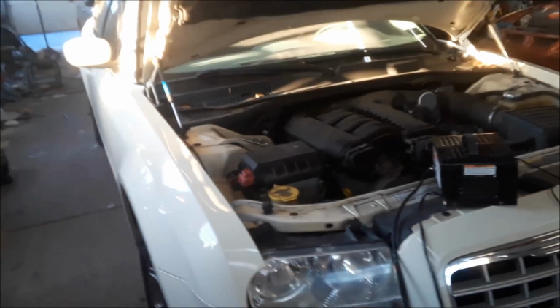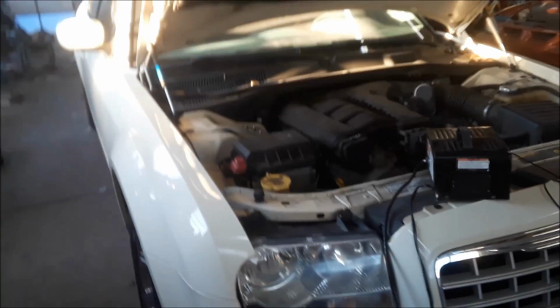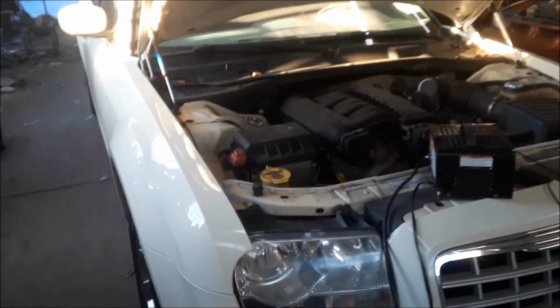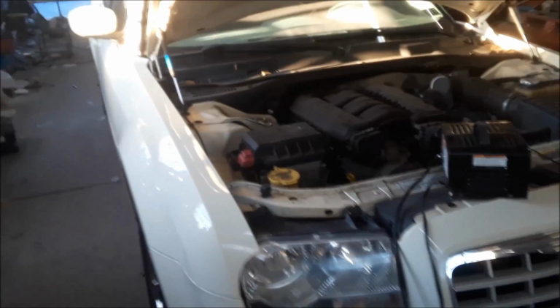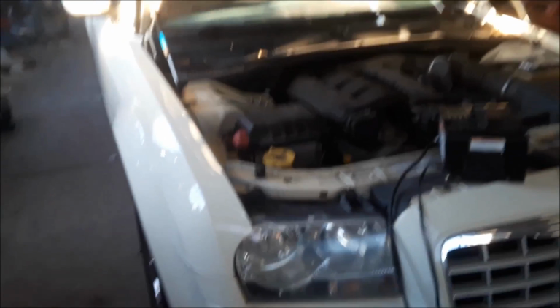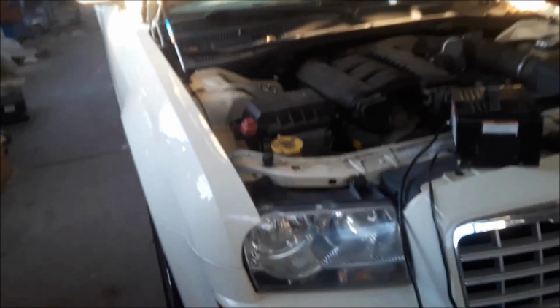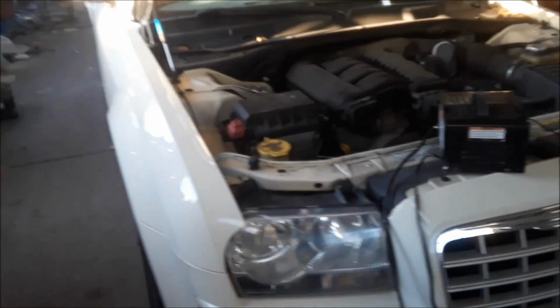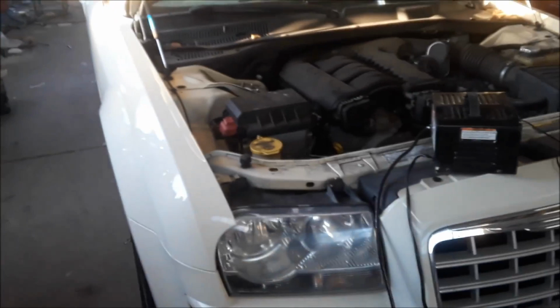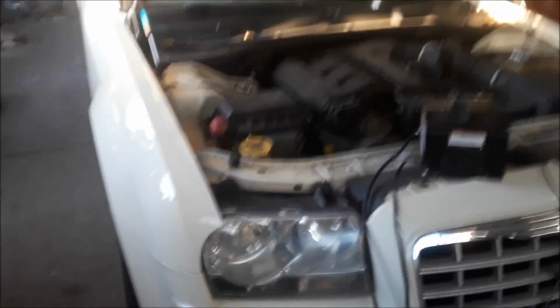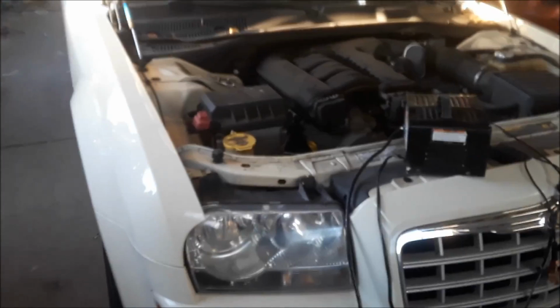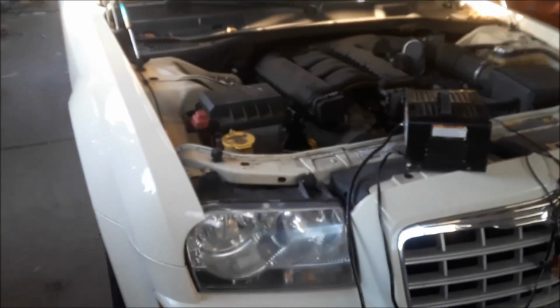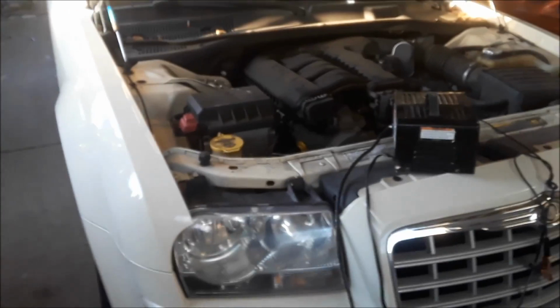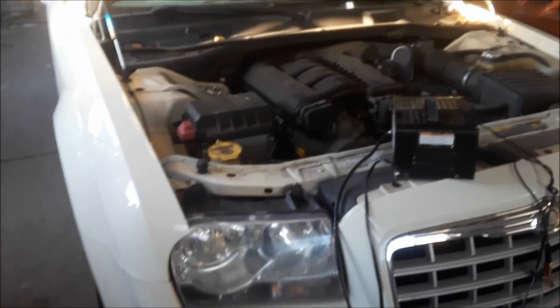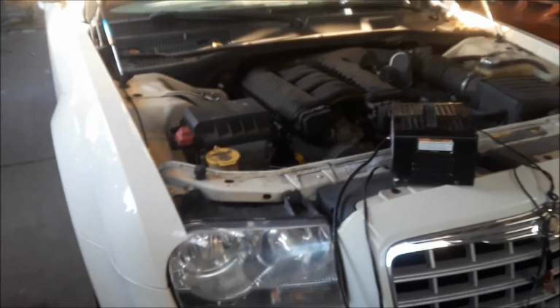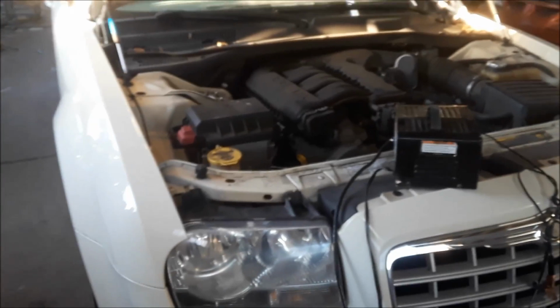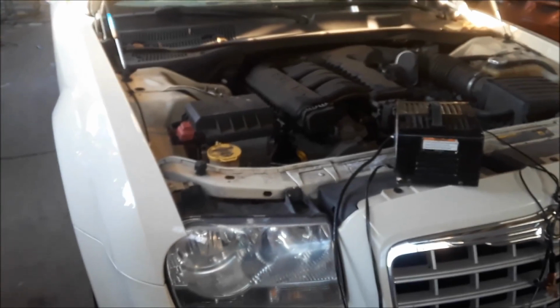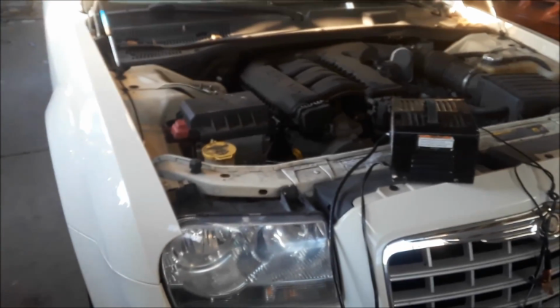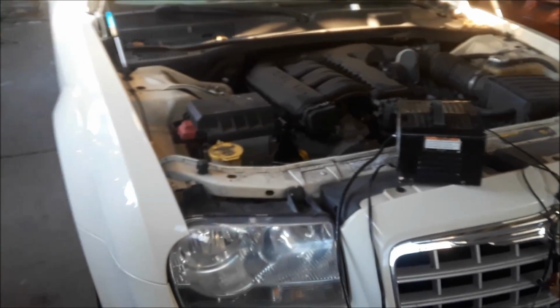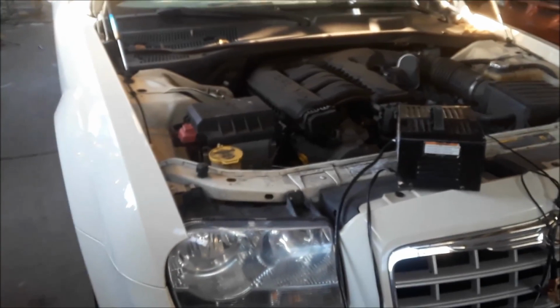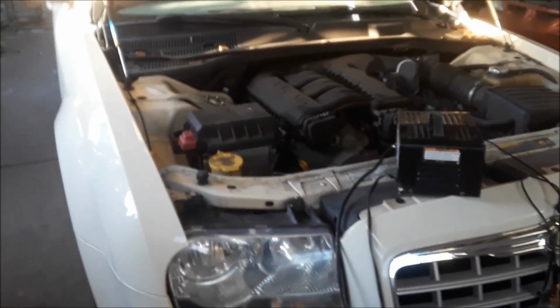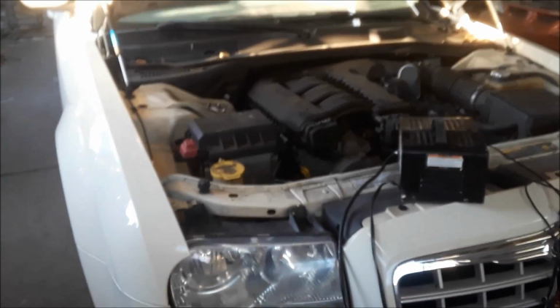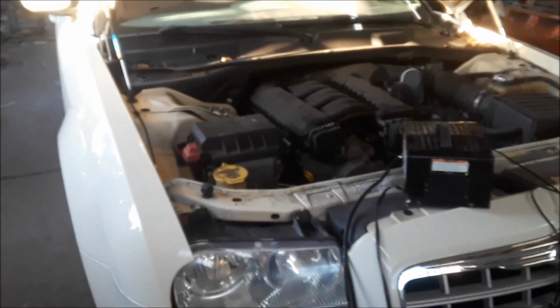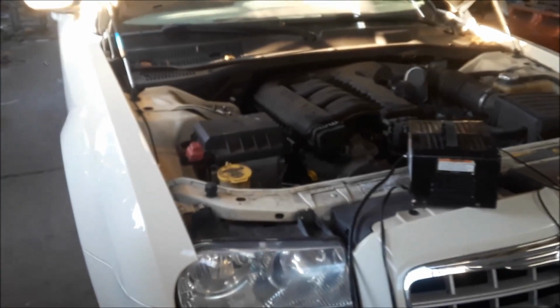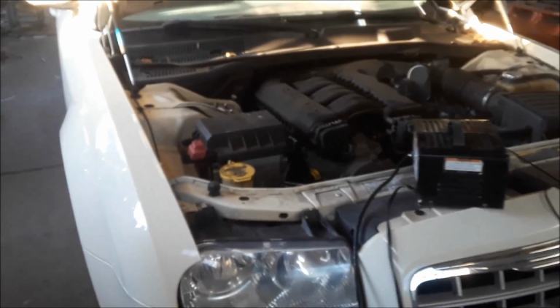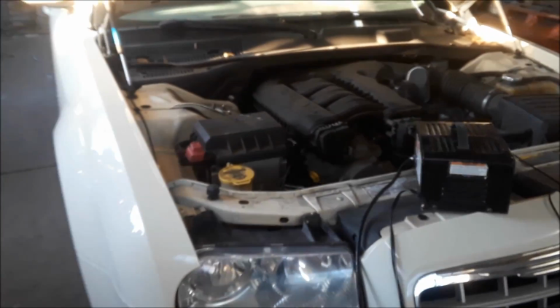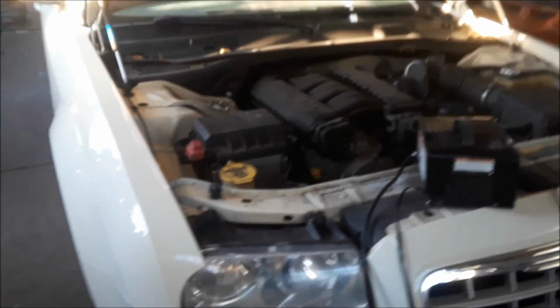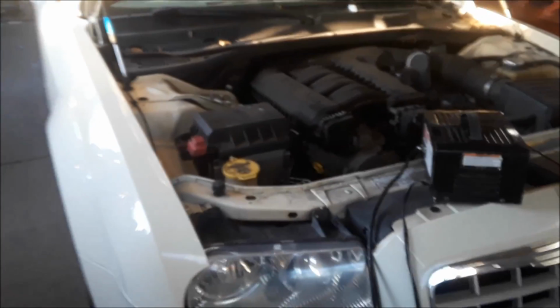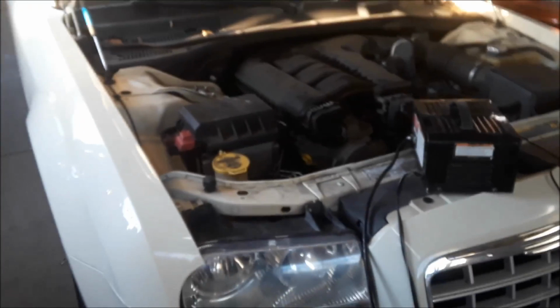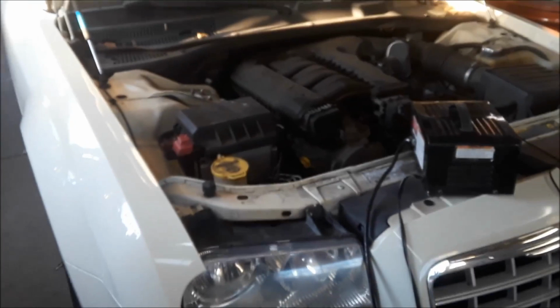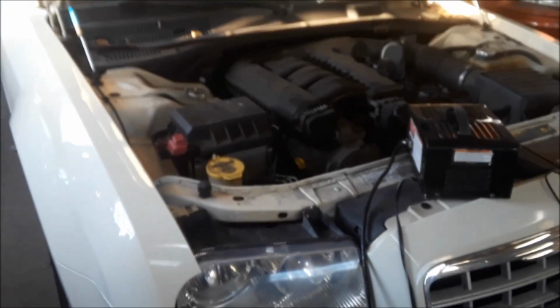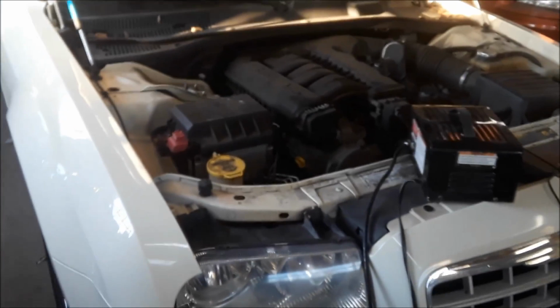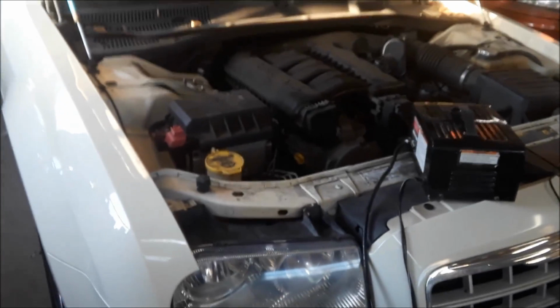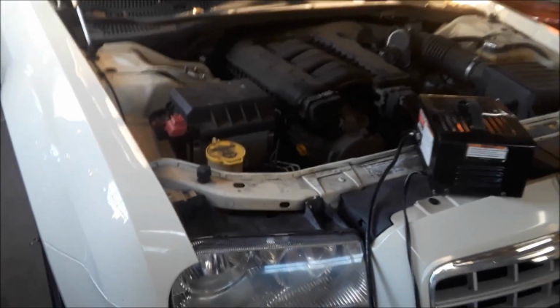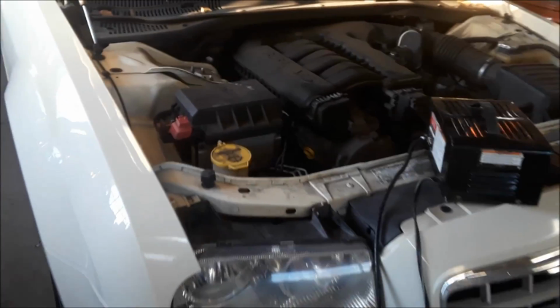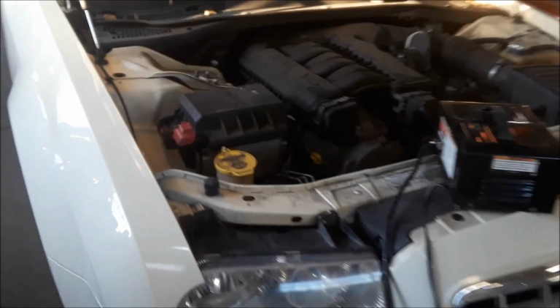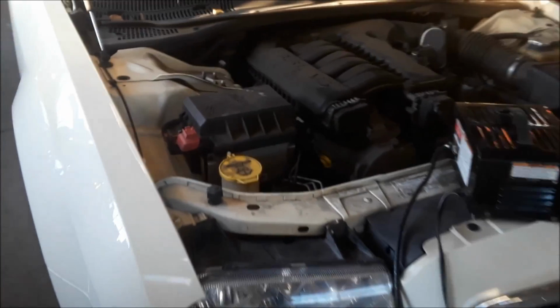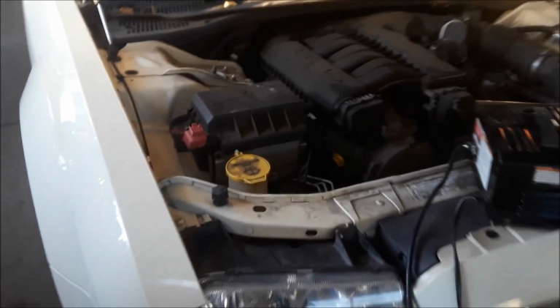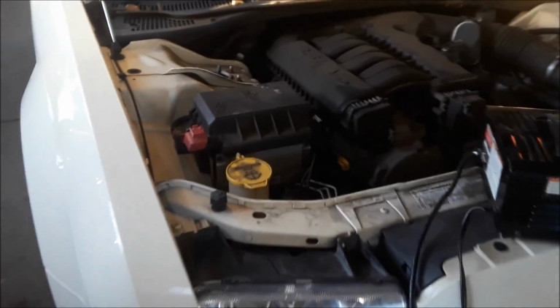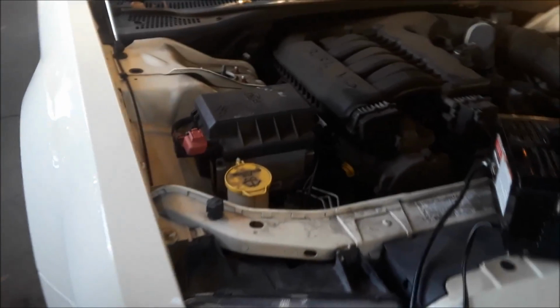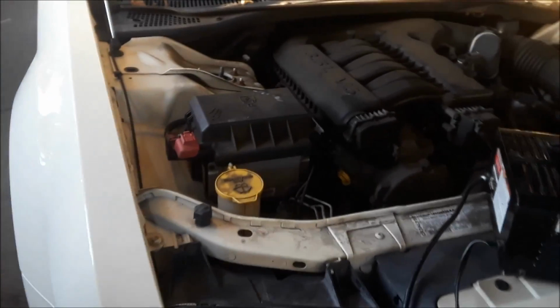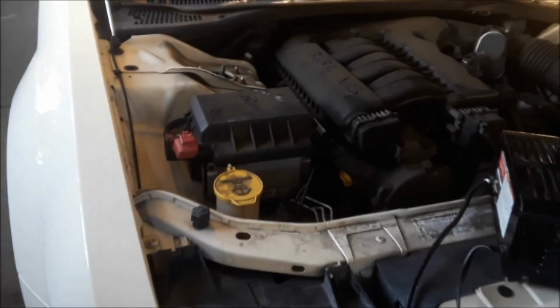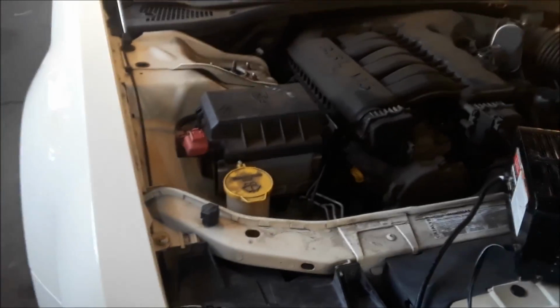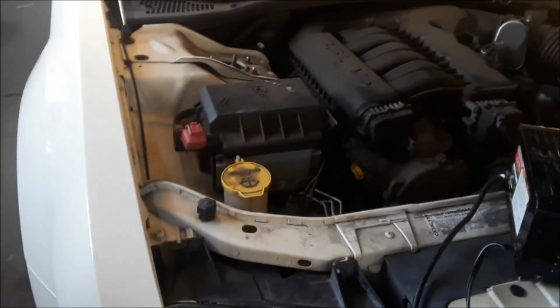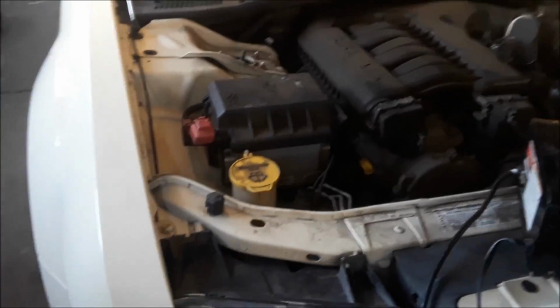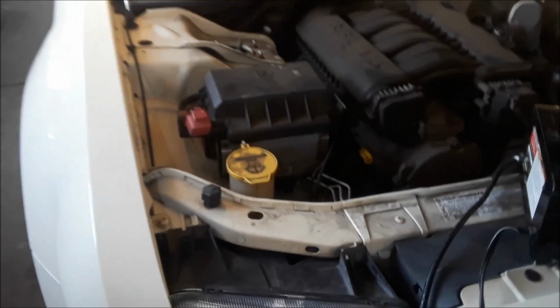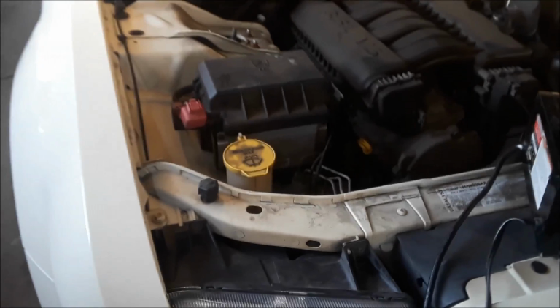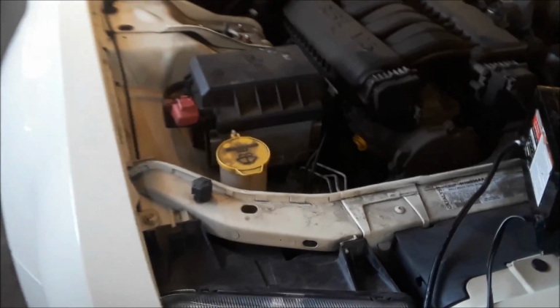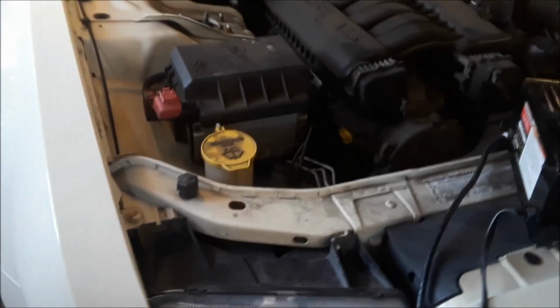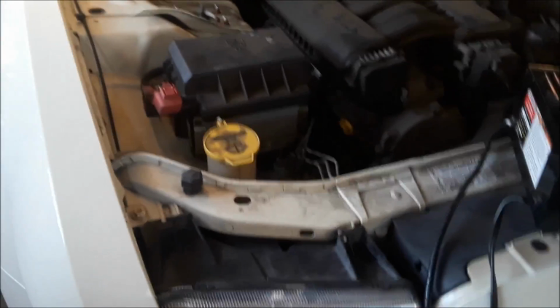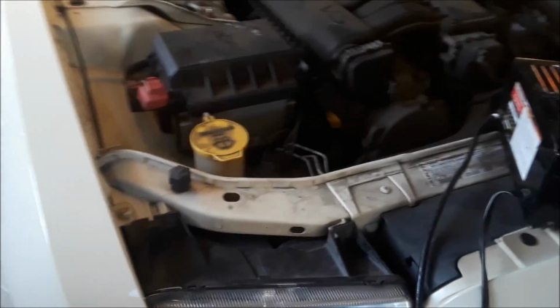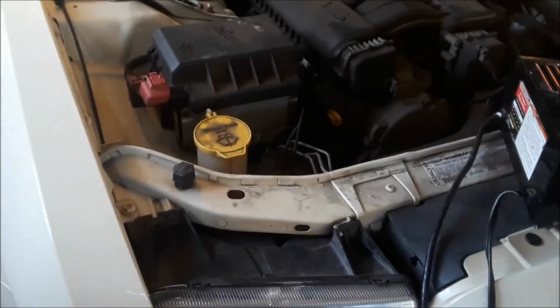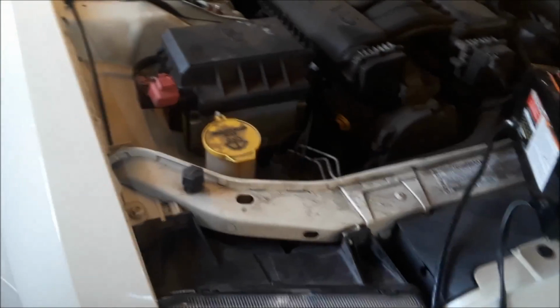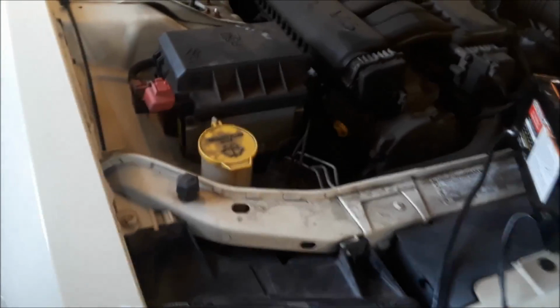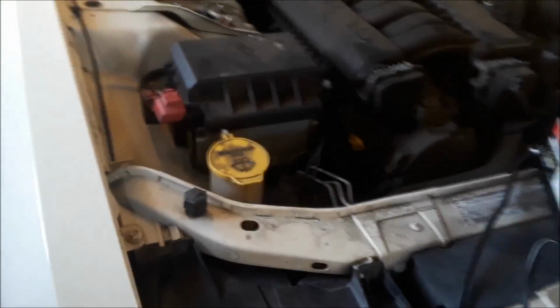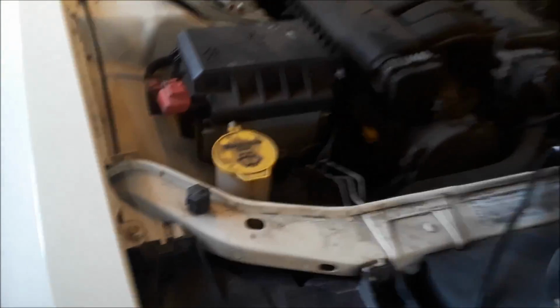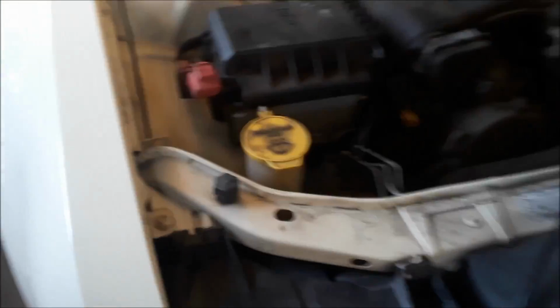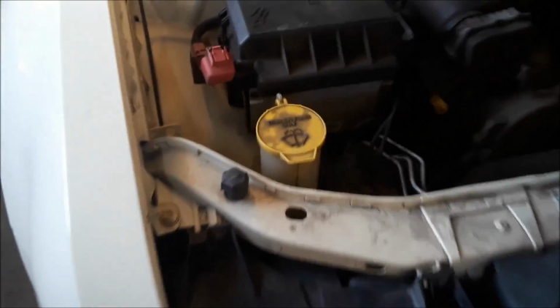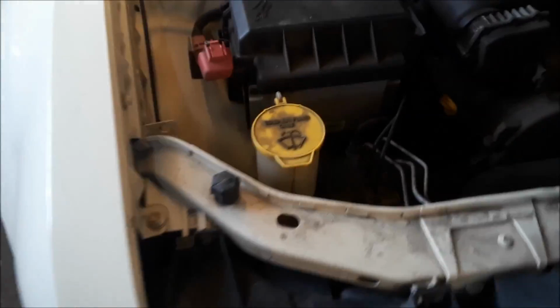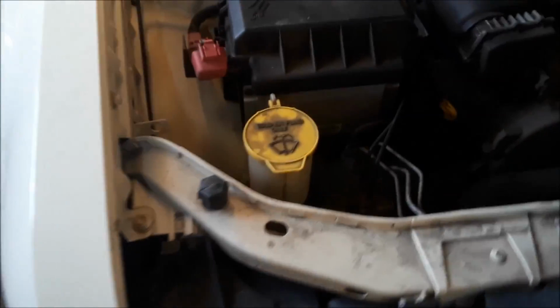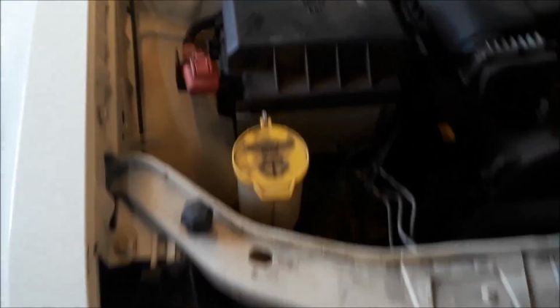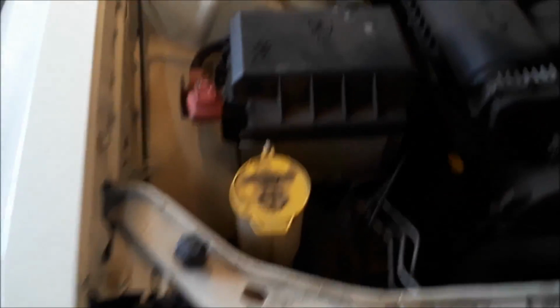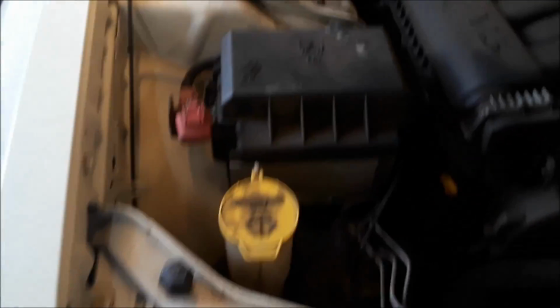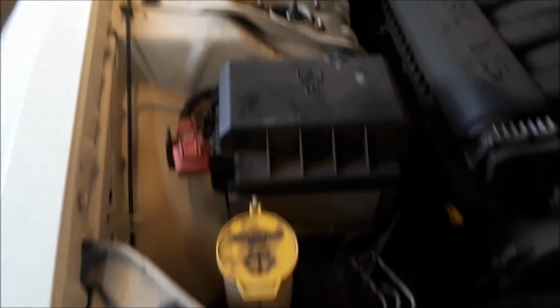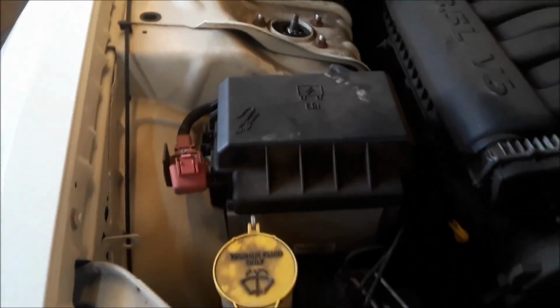2005 Chrysler 300 — that's for many model years. I'm going to show you where the fuse box locations are.